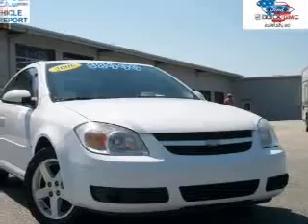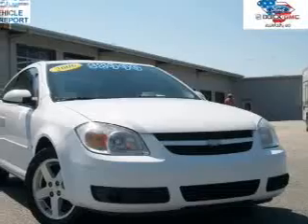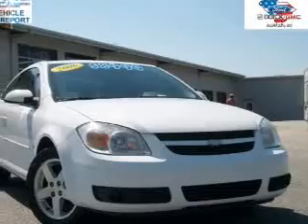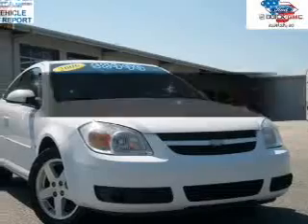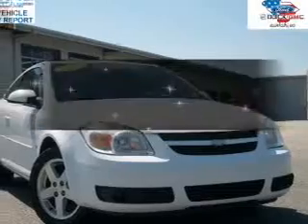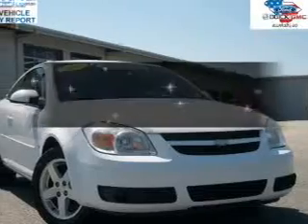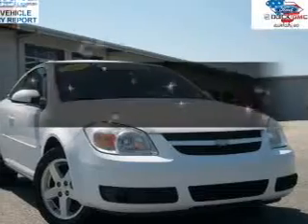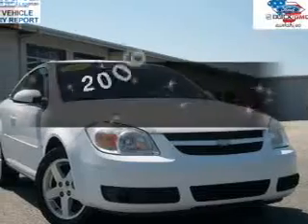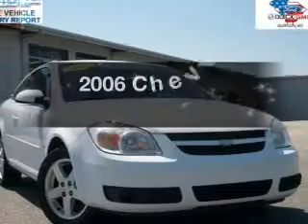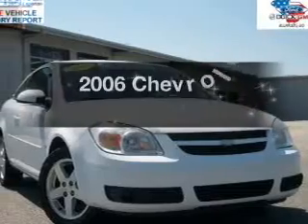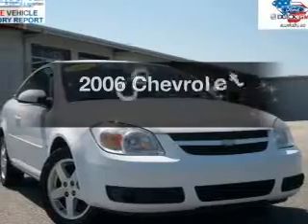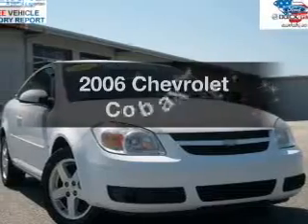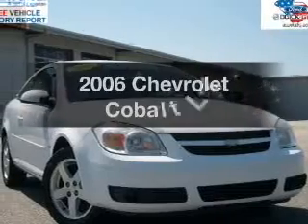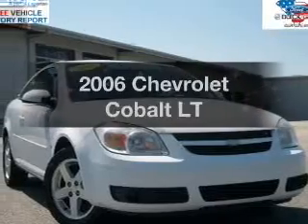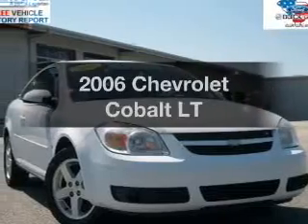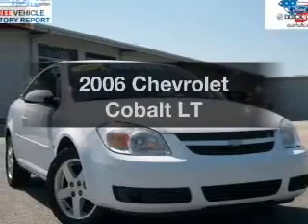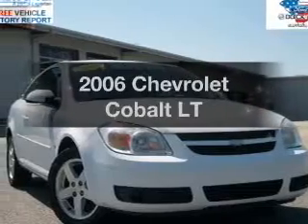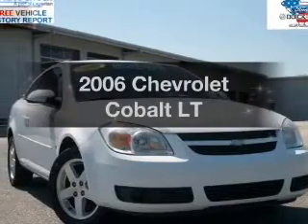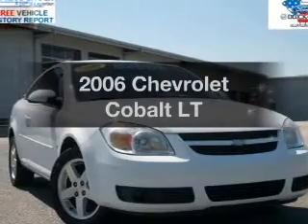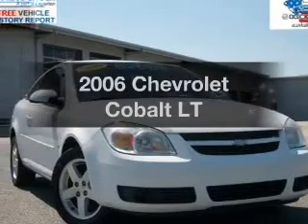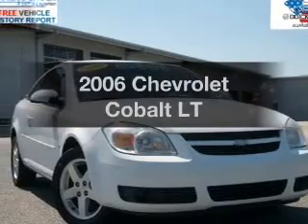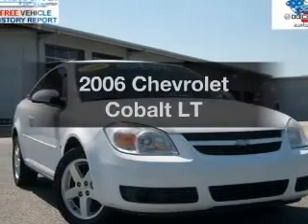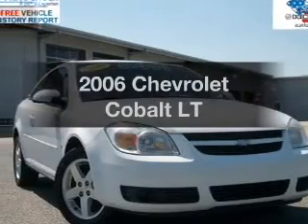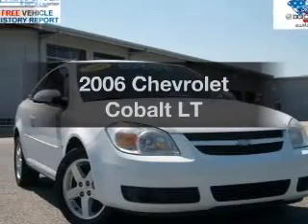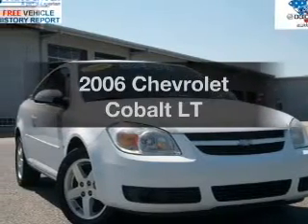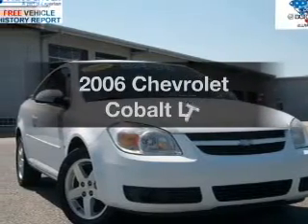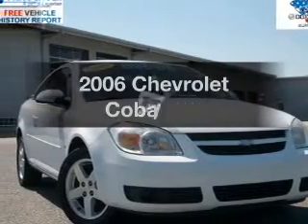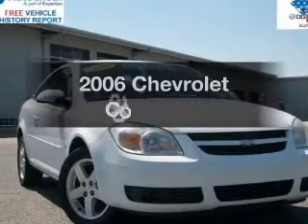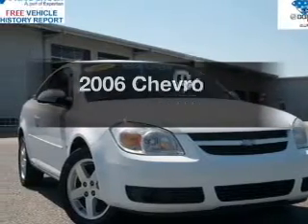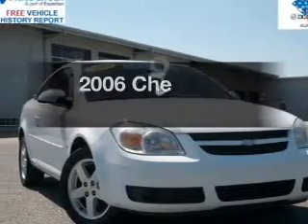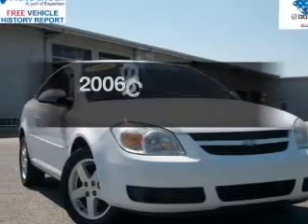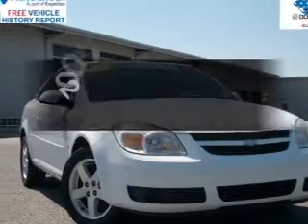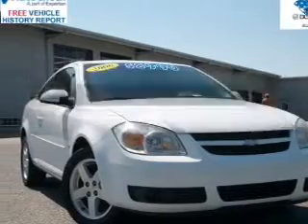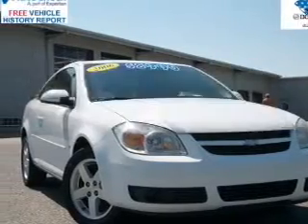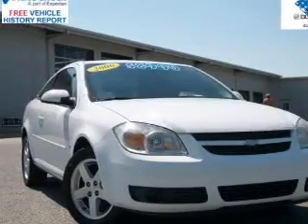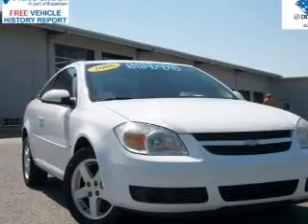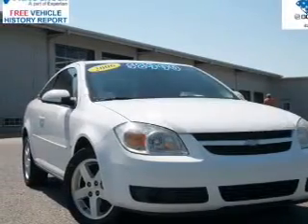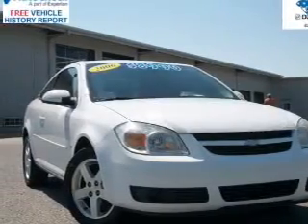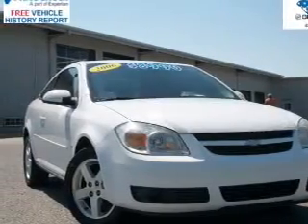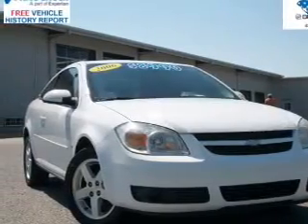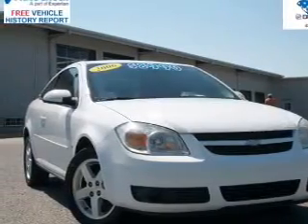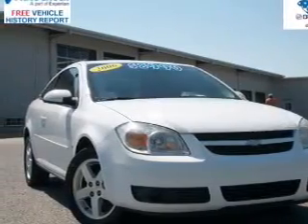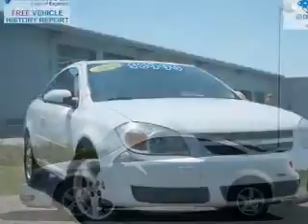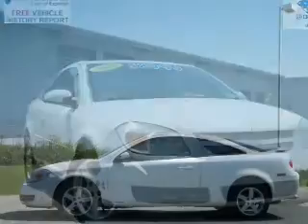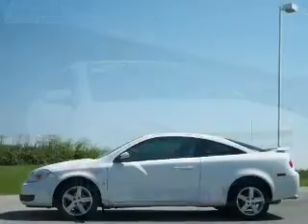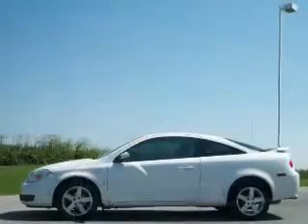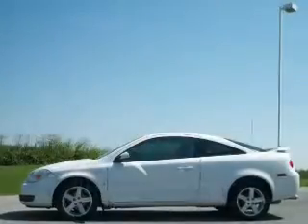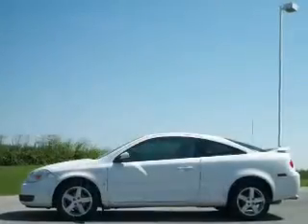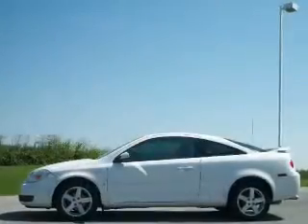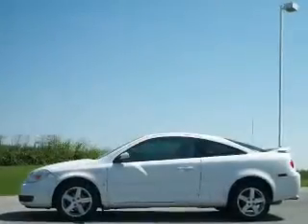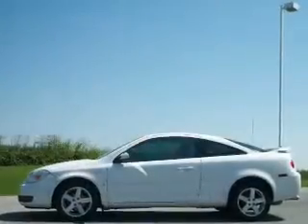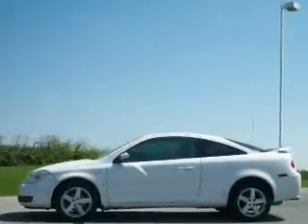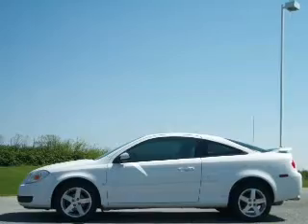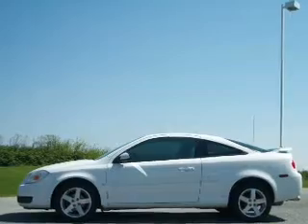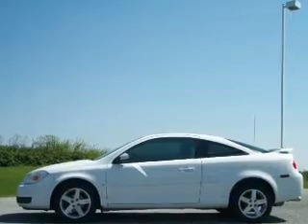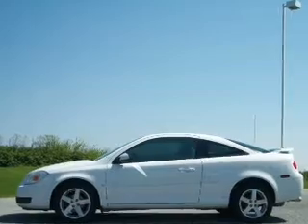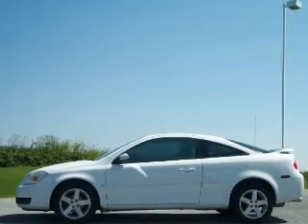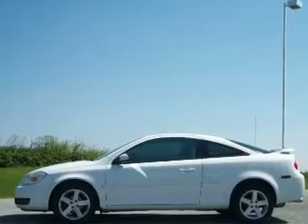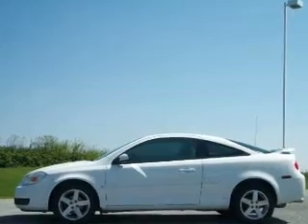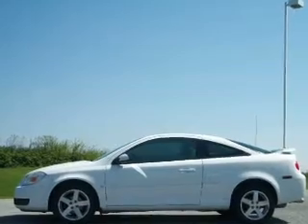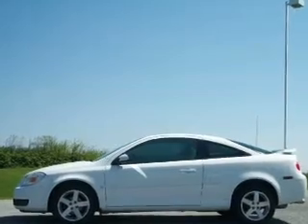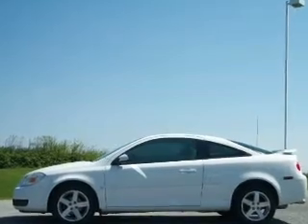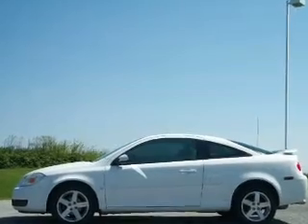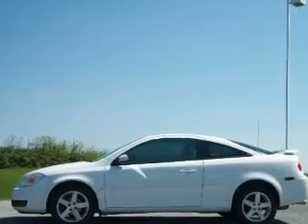Presenting the 2006 Chevrolet Cobalt. Travel the roads in style and comfort in this great vehicle.